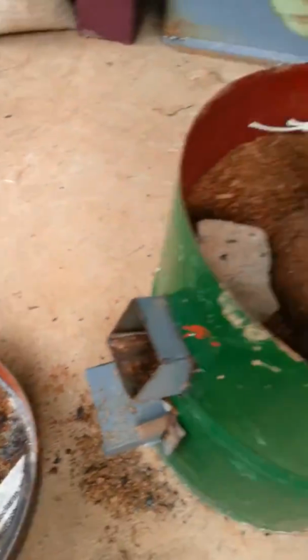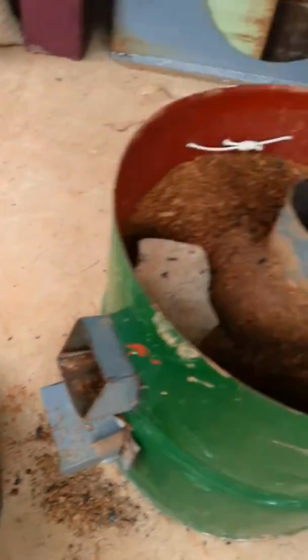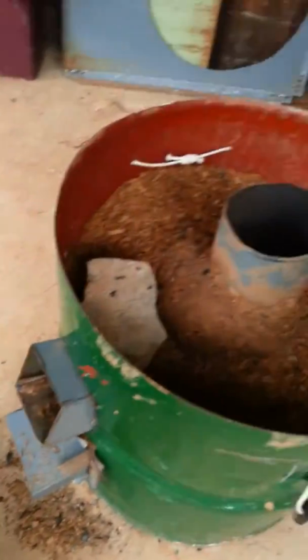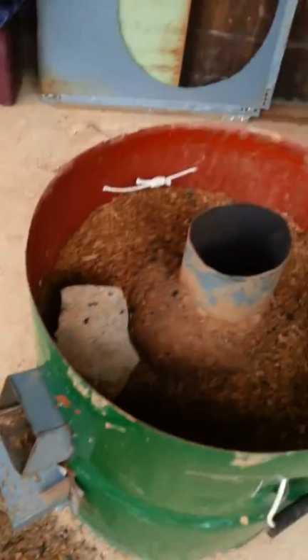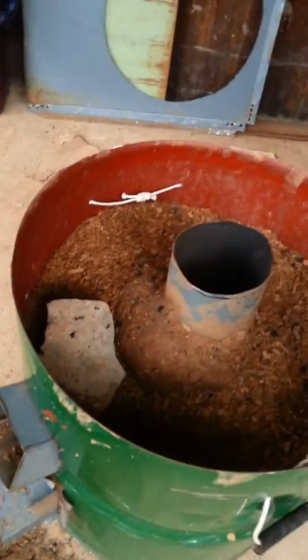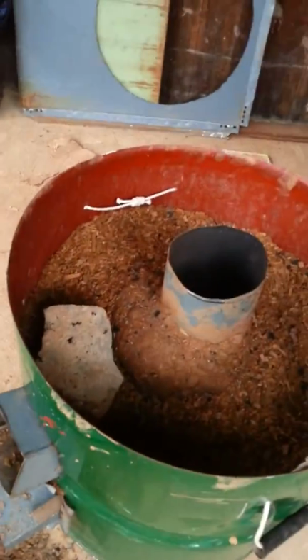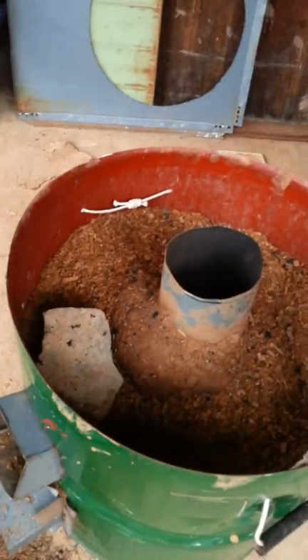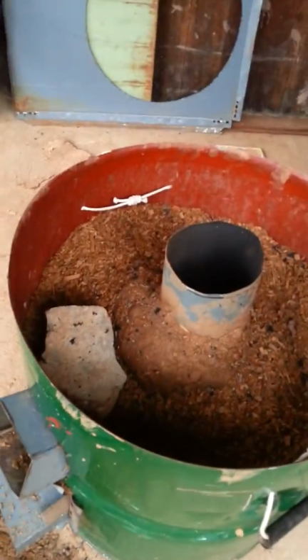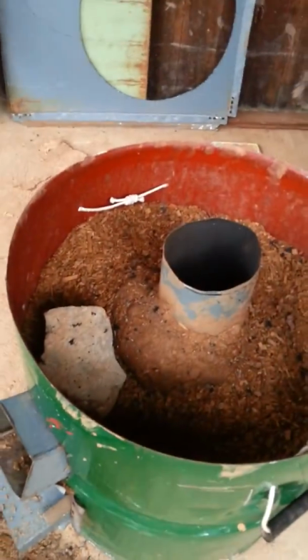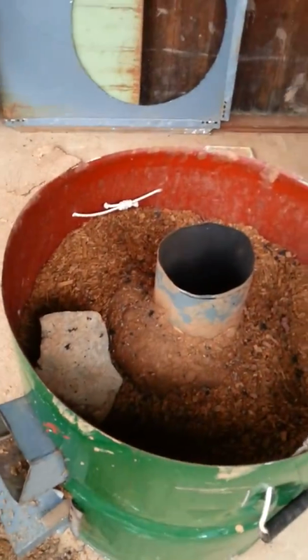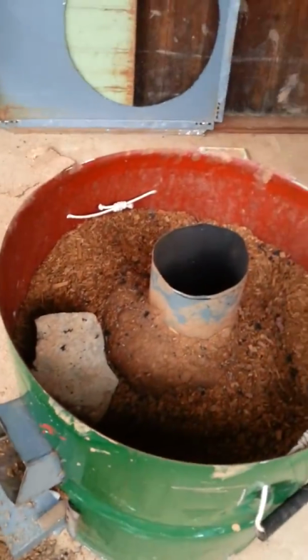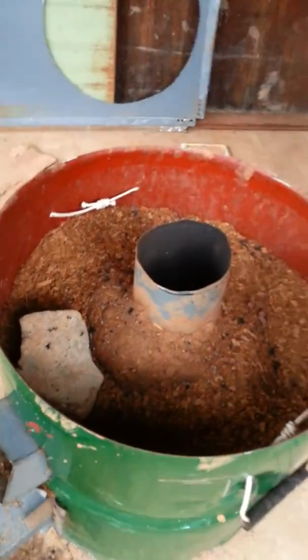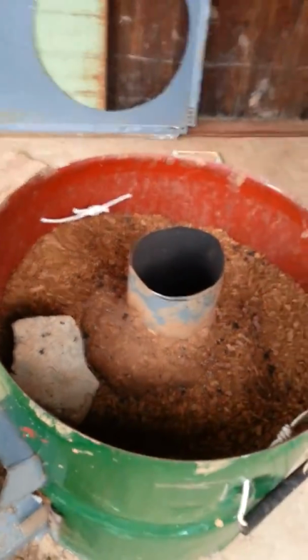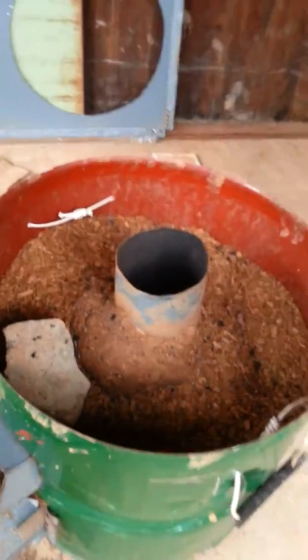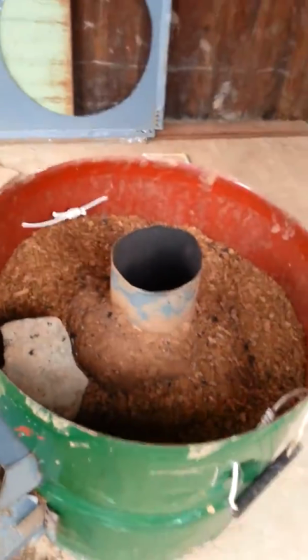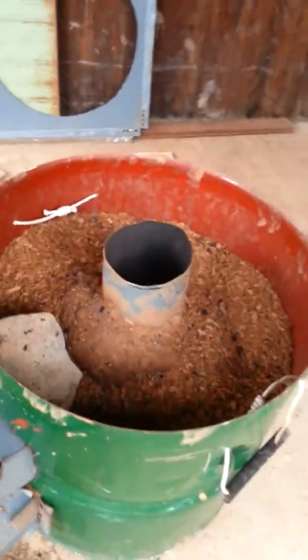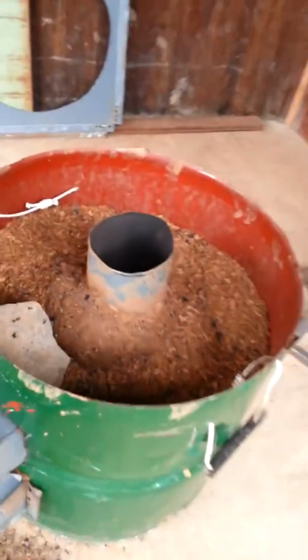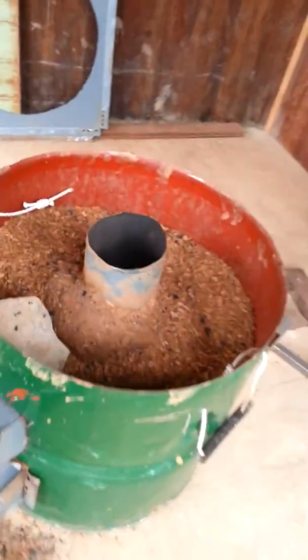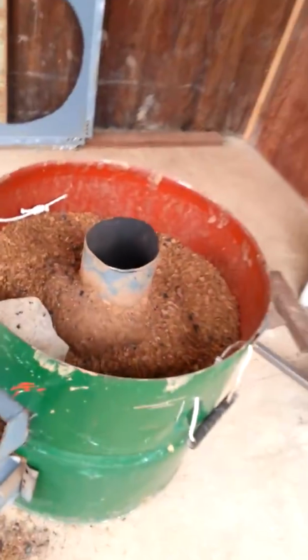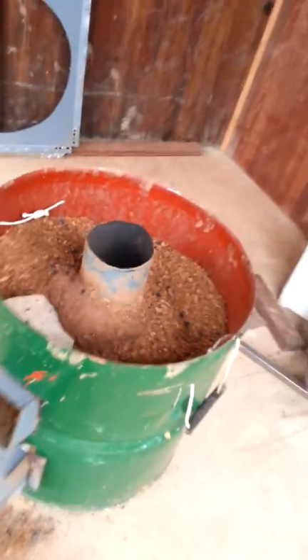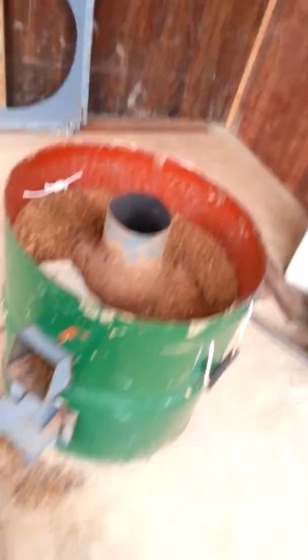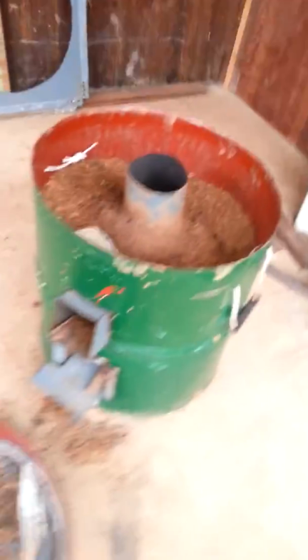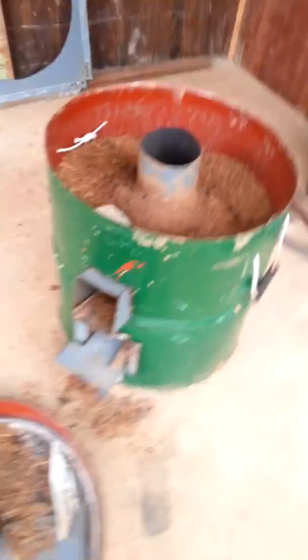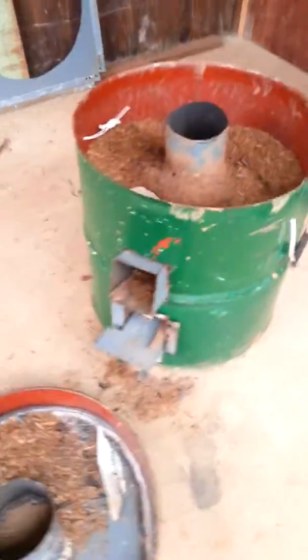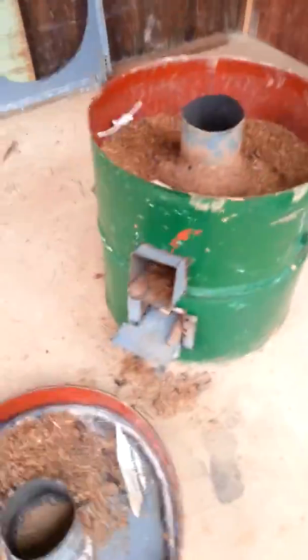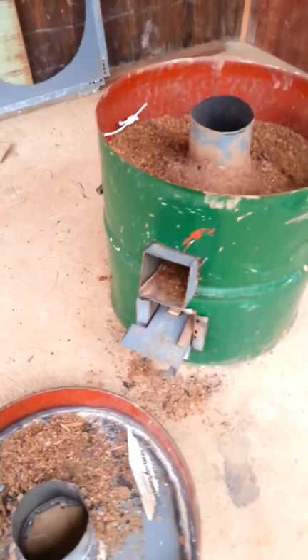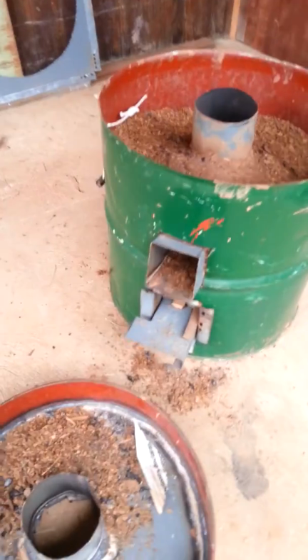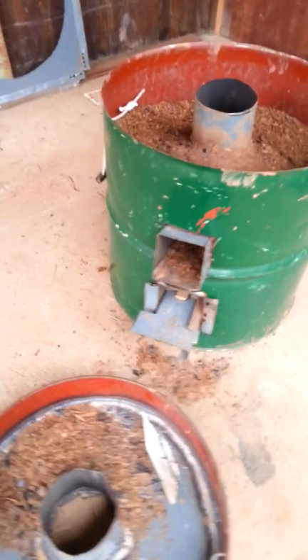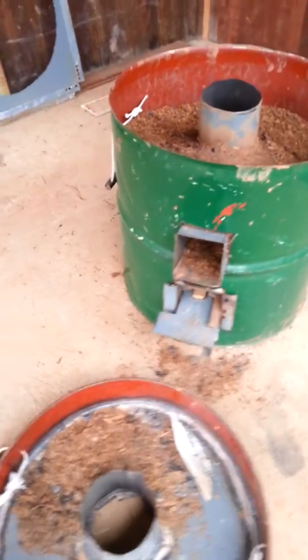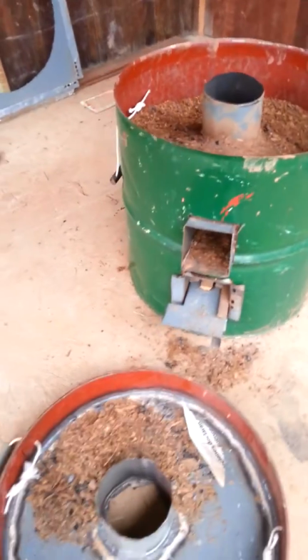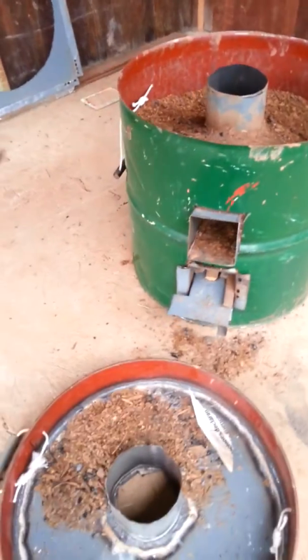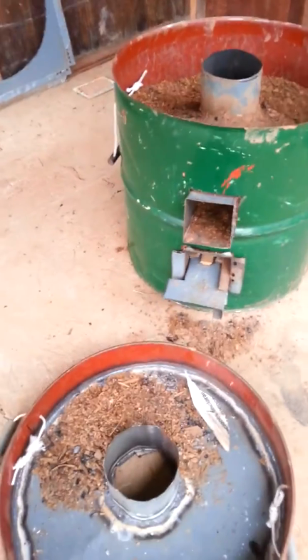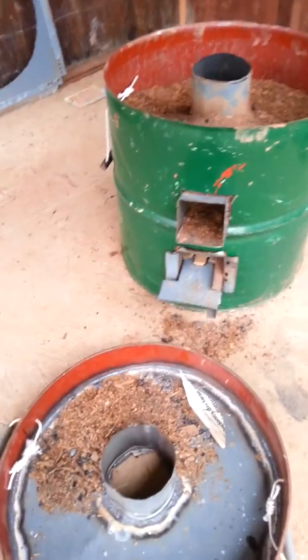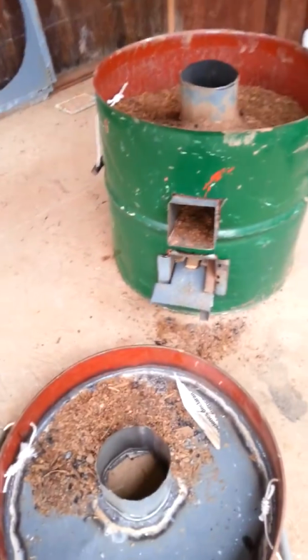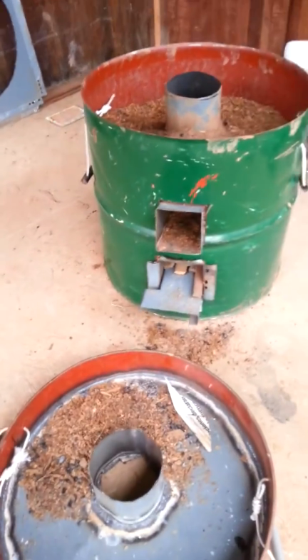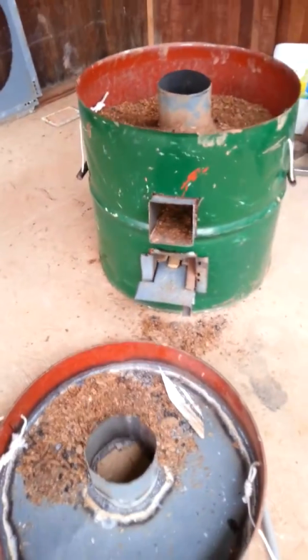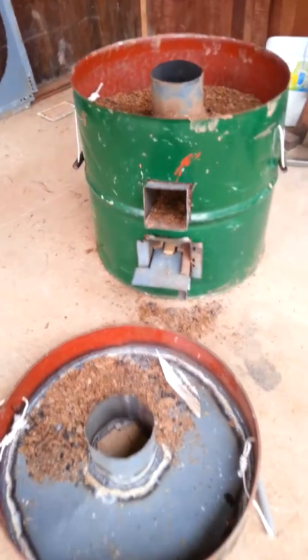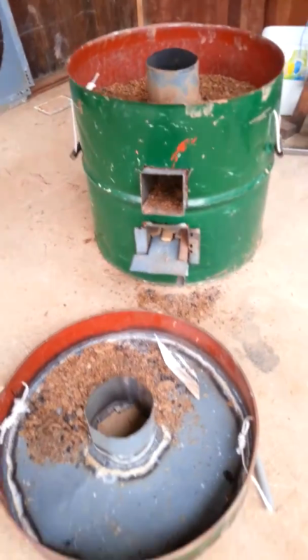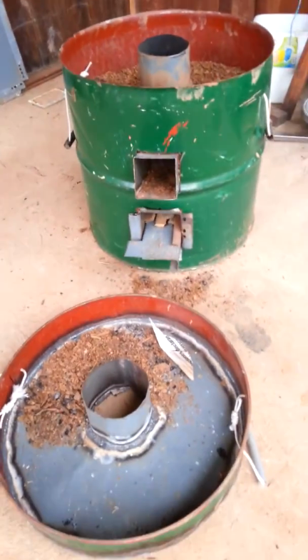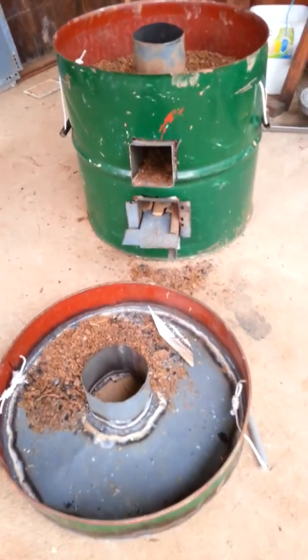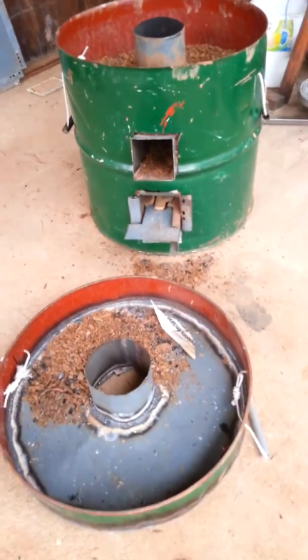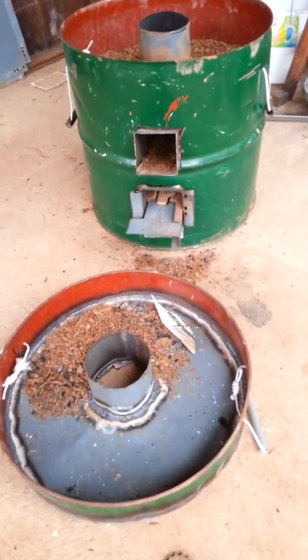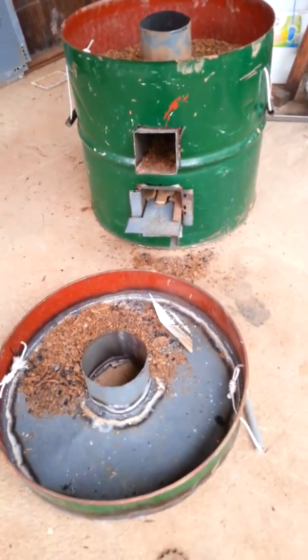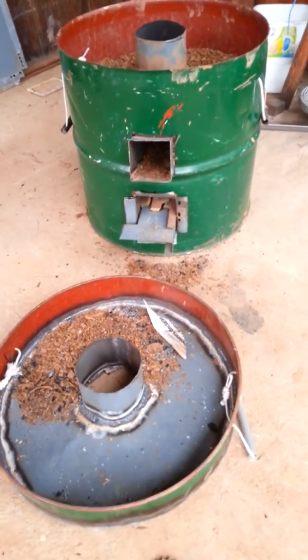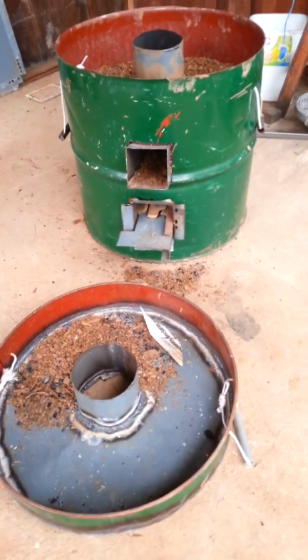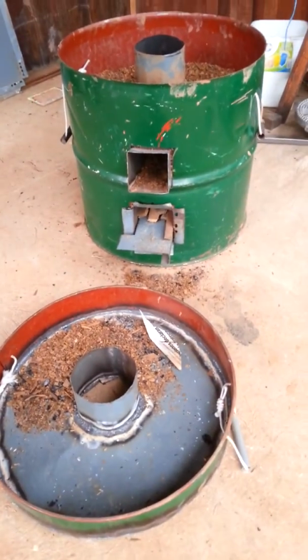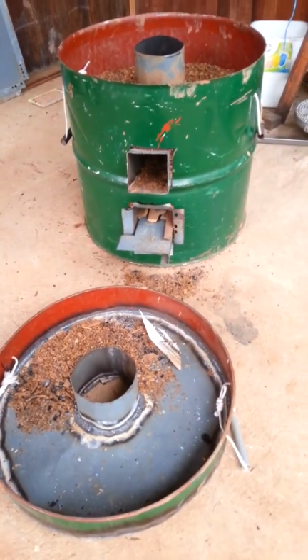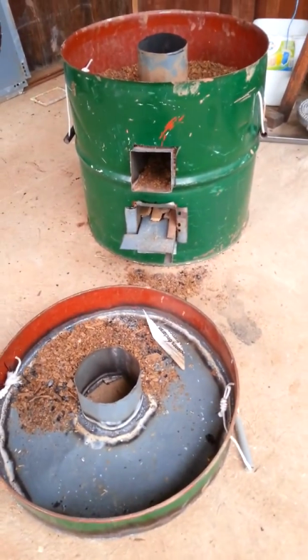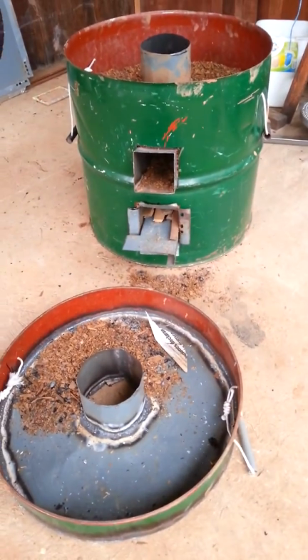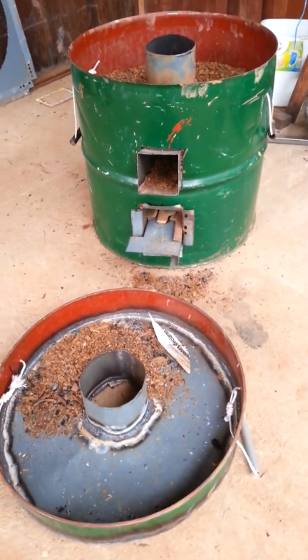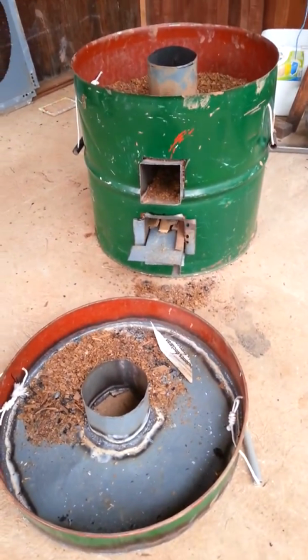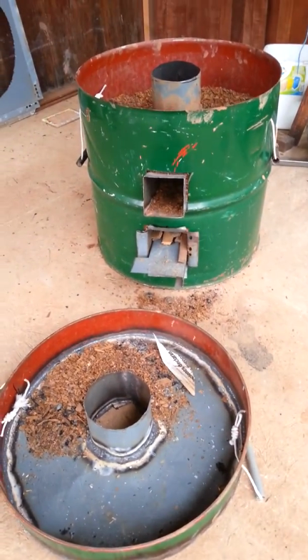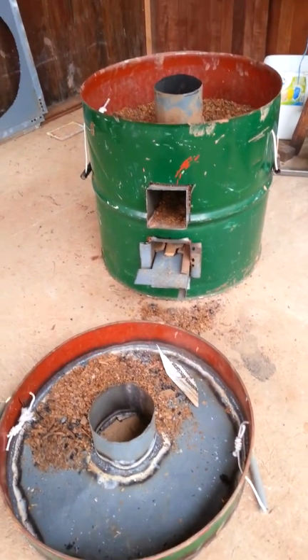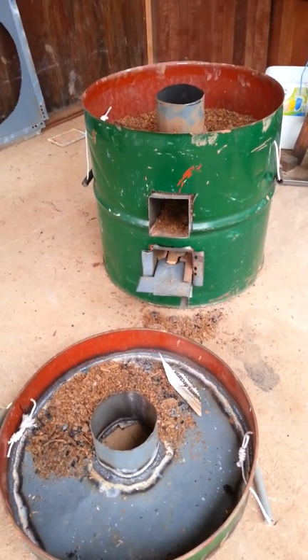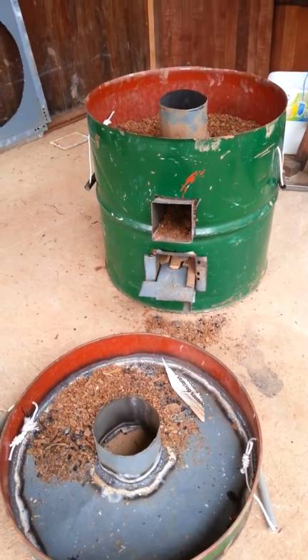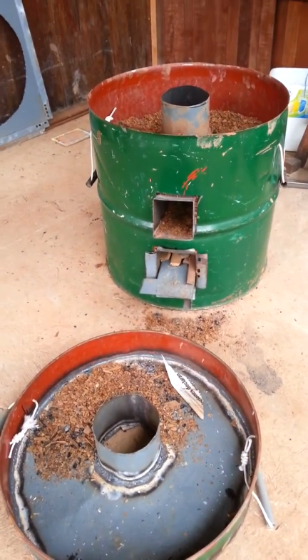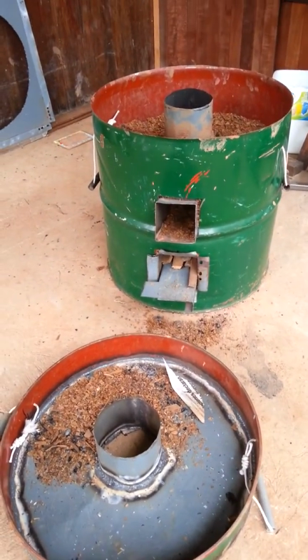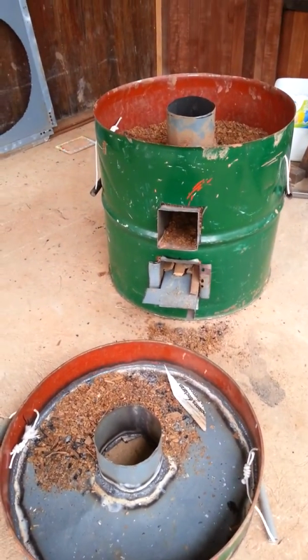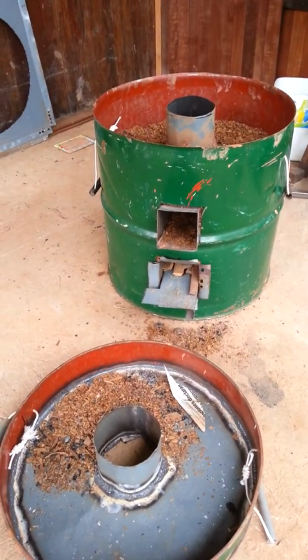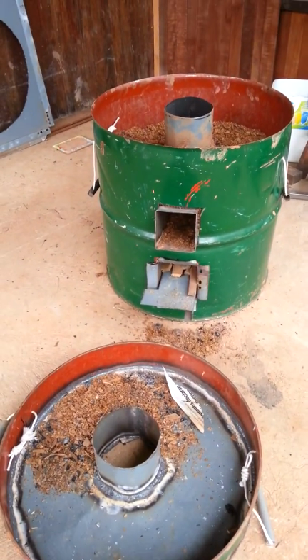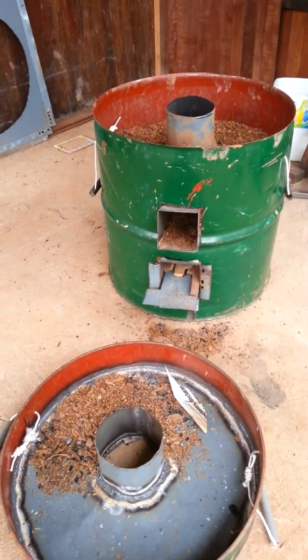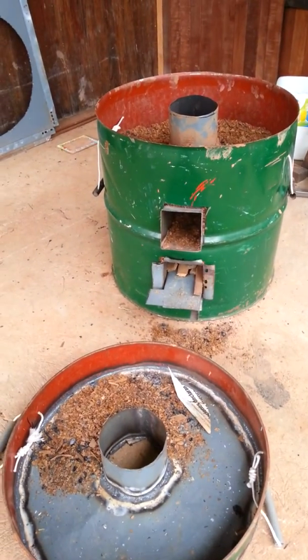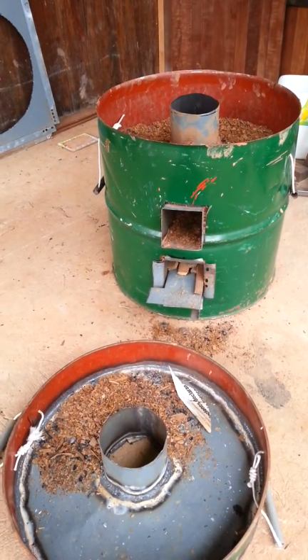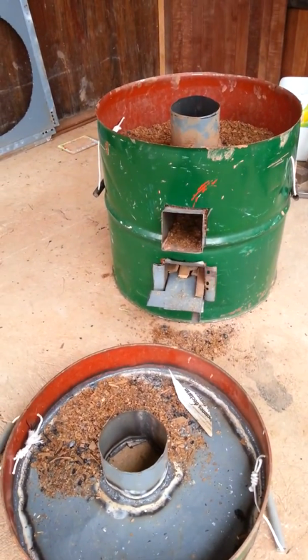So the prototype hybrid wood chip and firewood rocket stove is working very well.